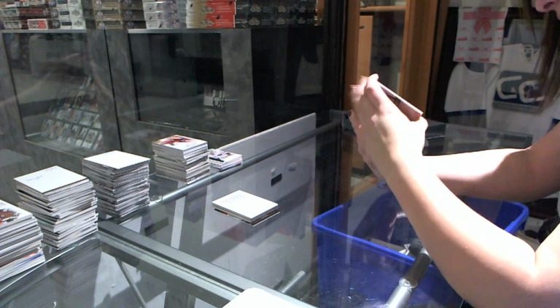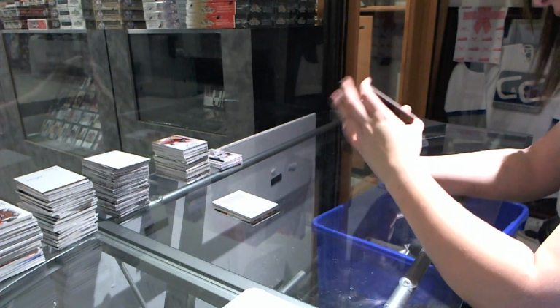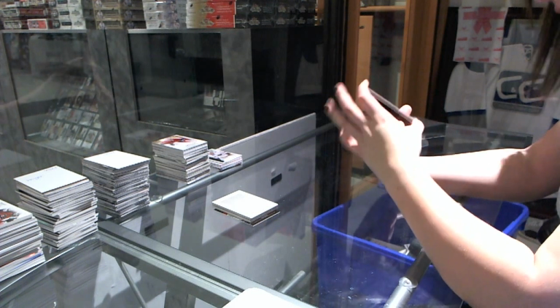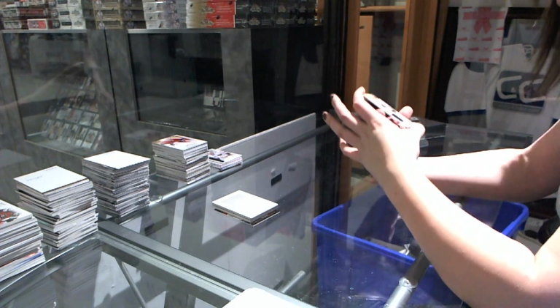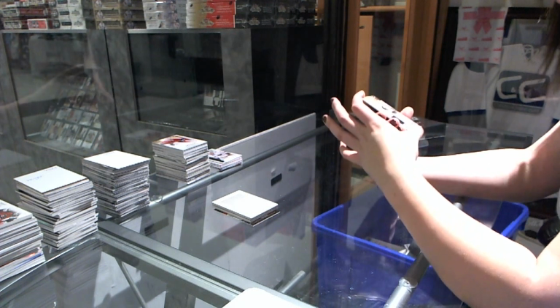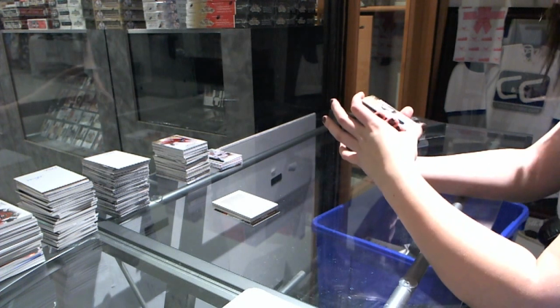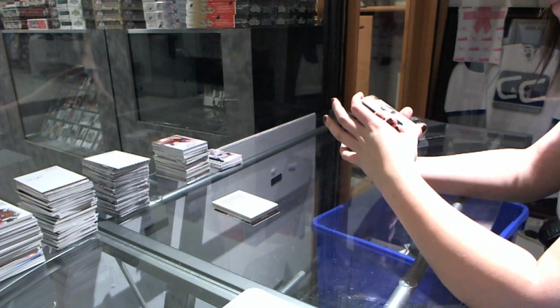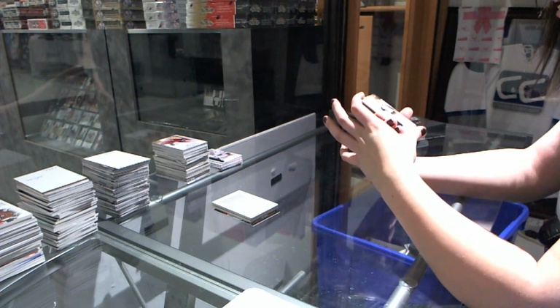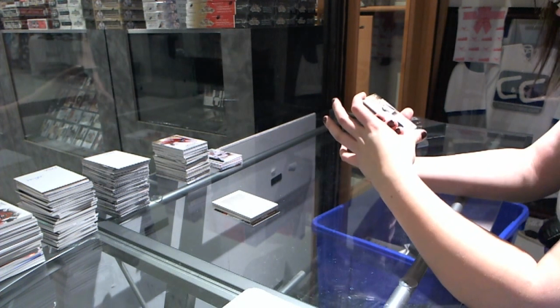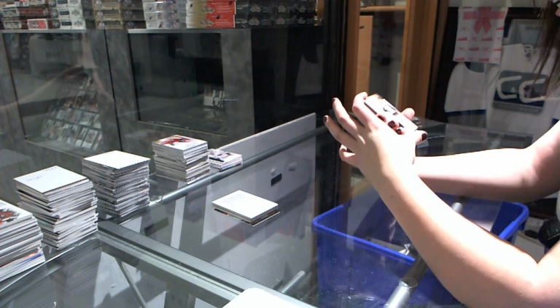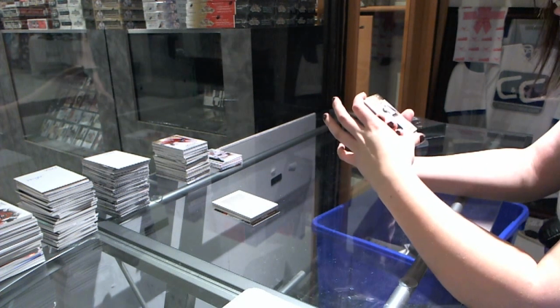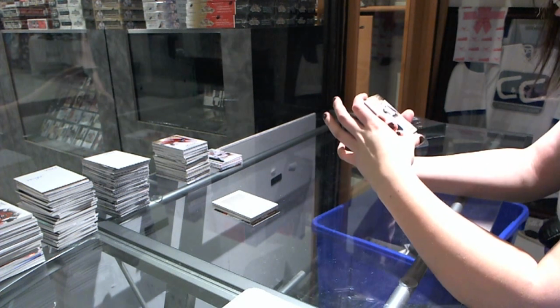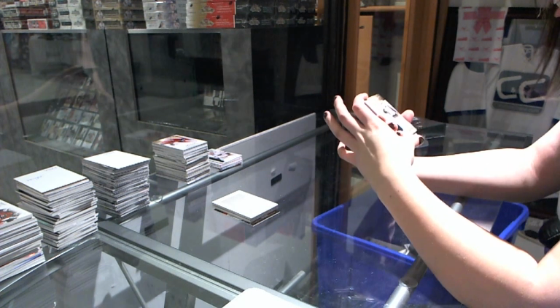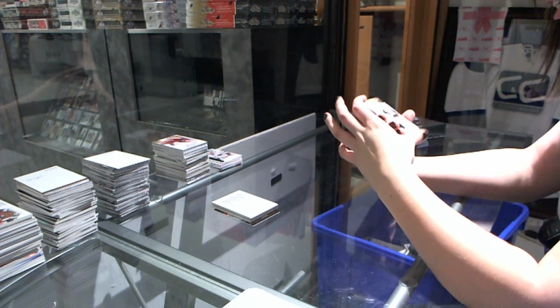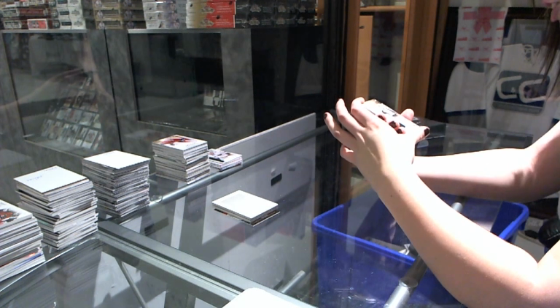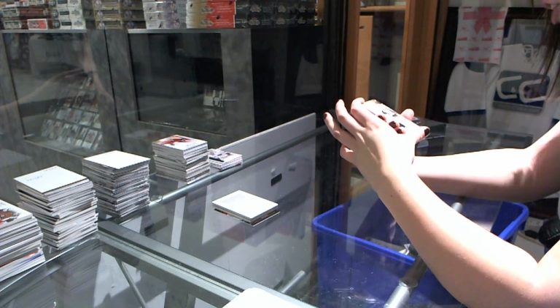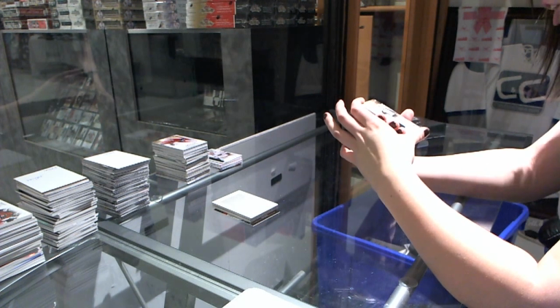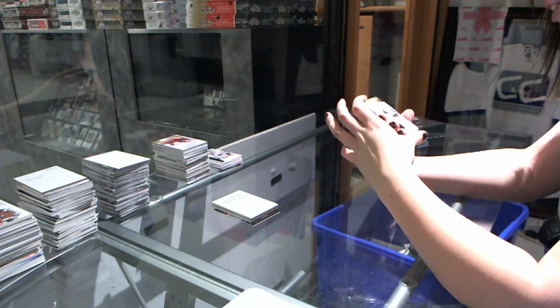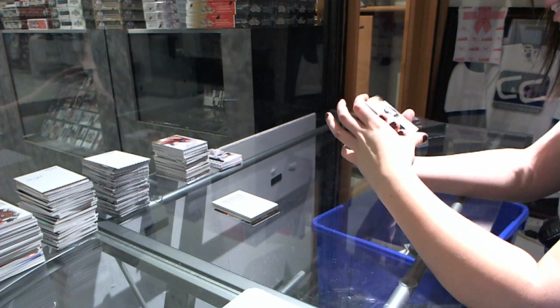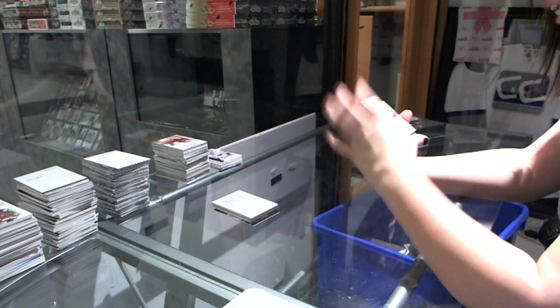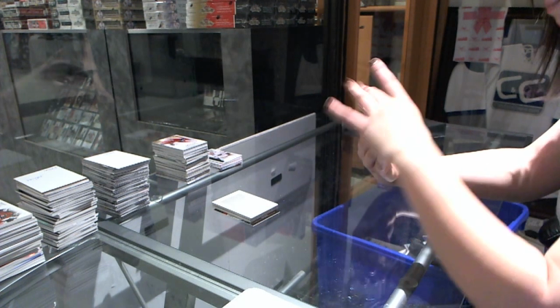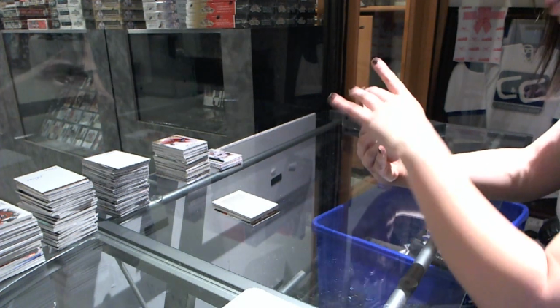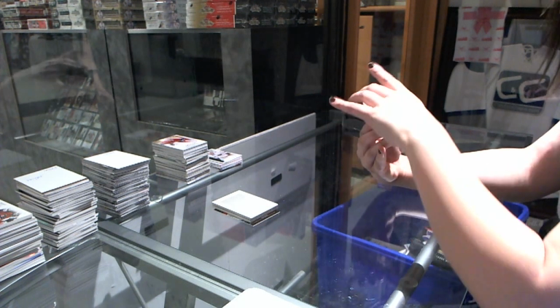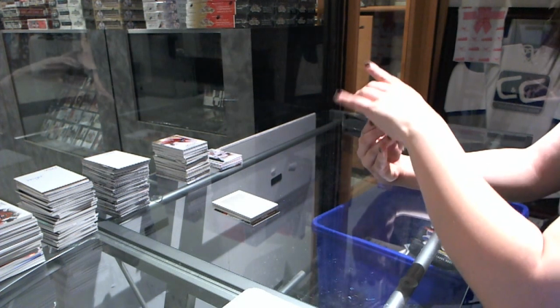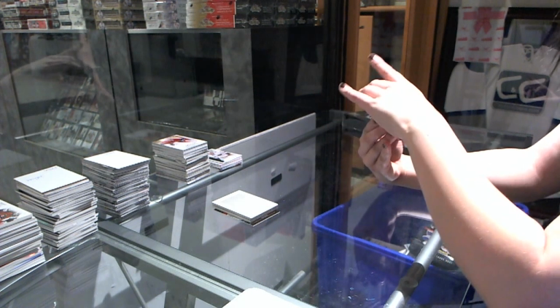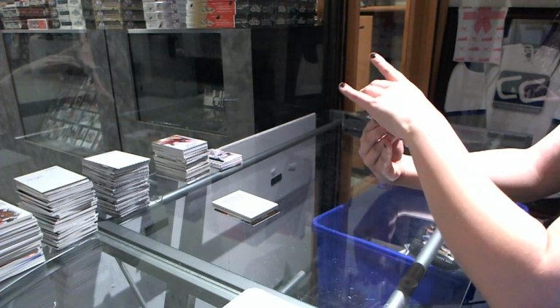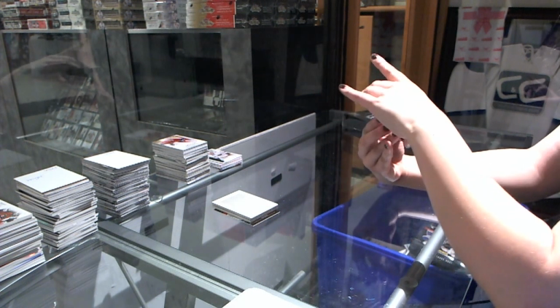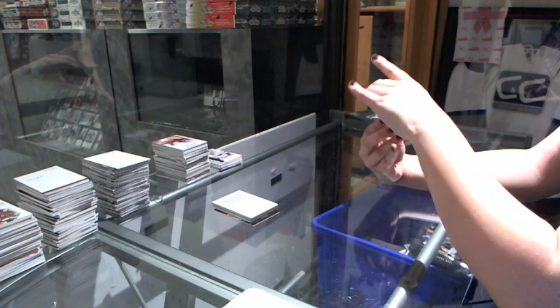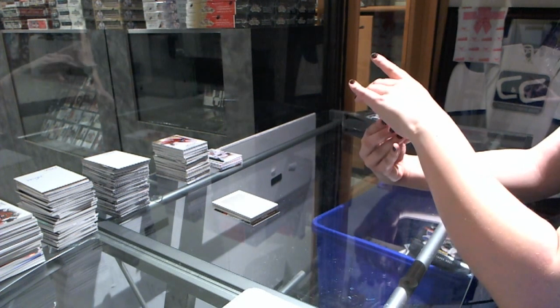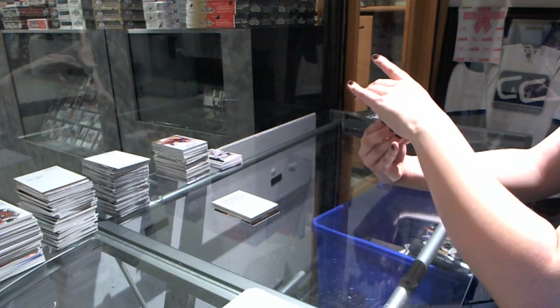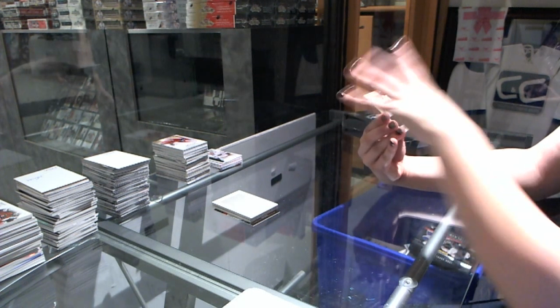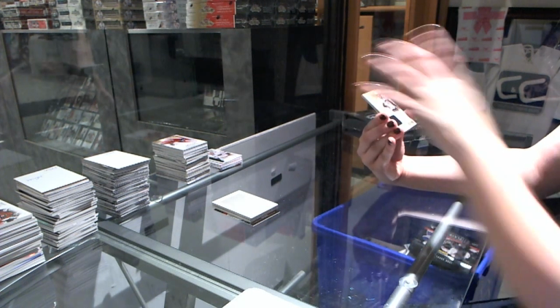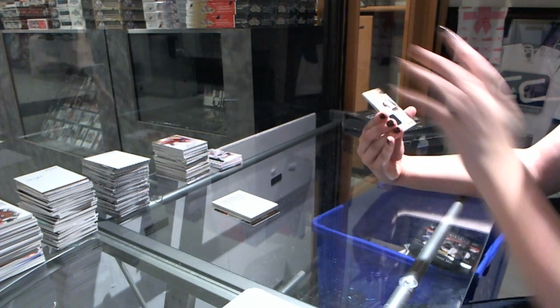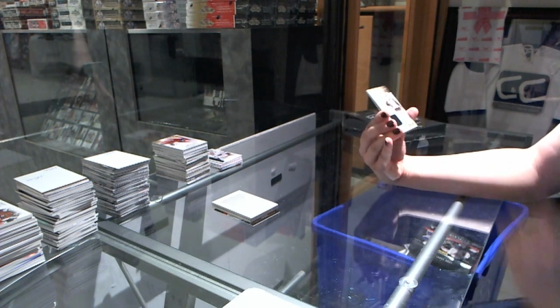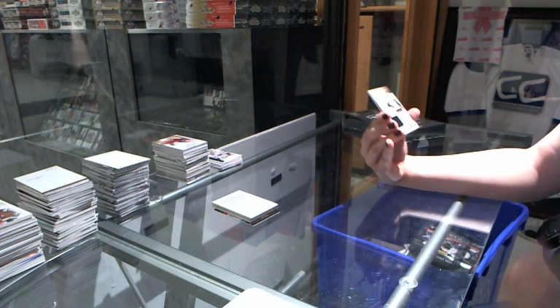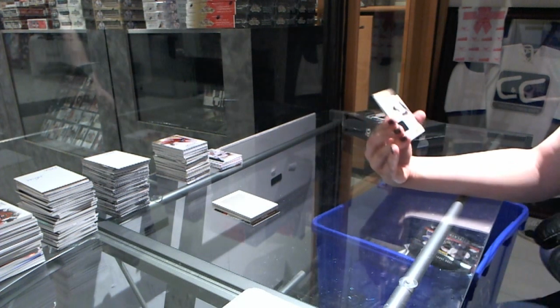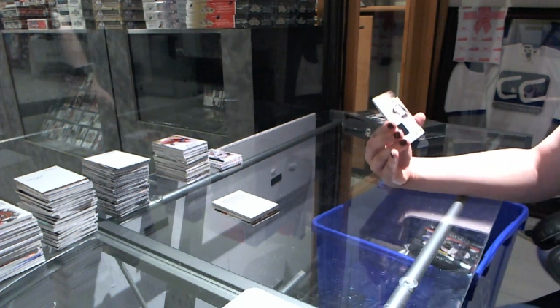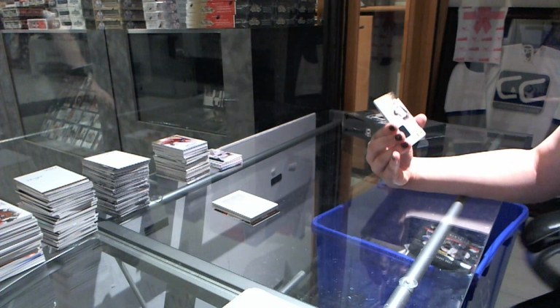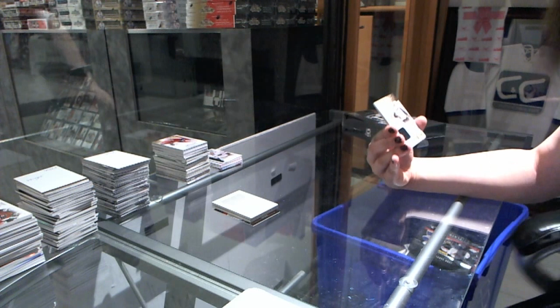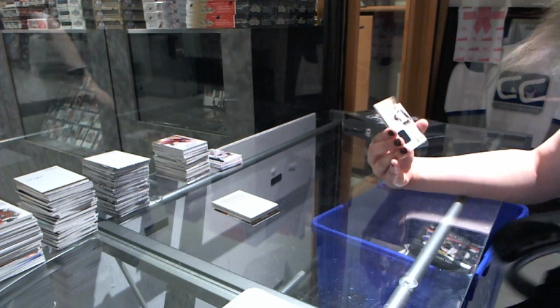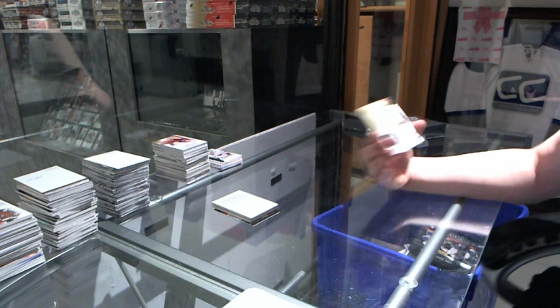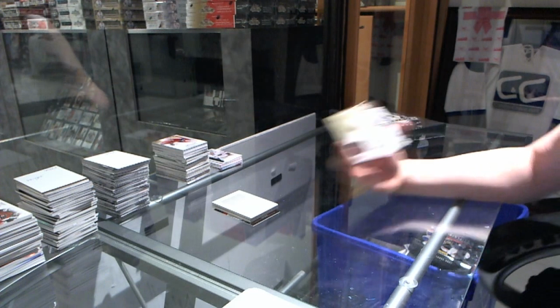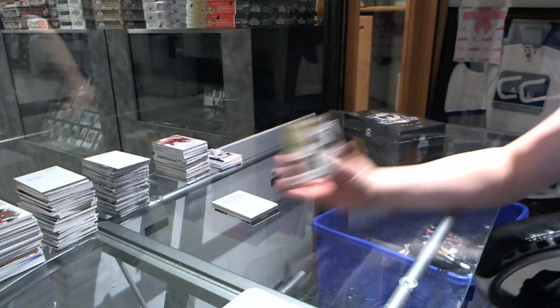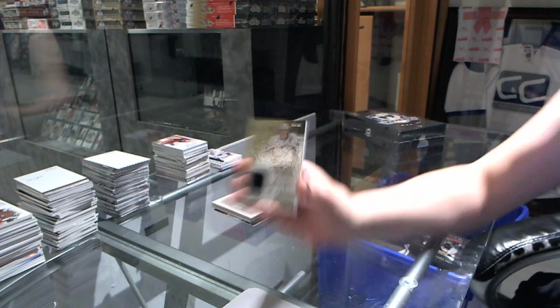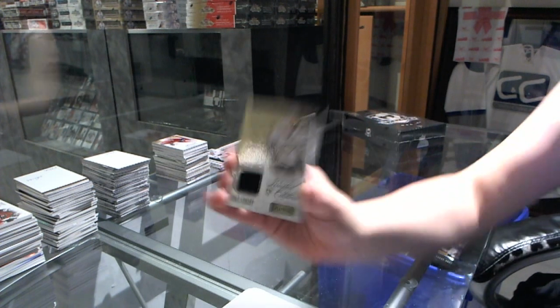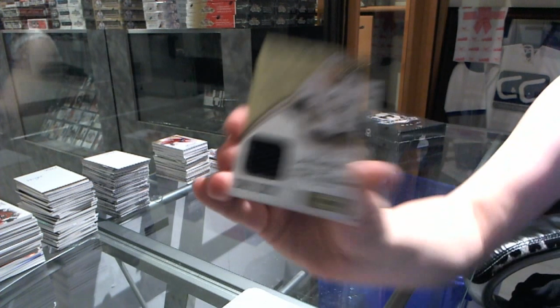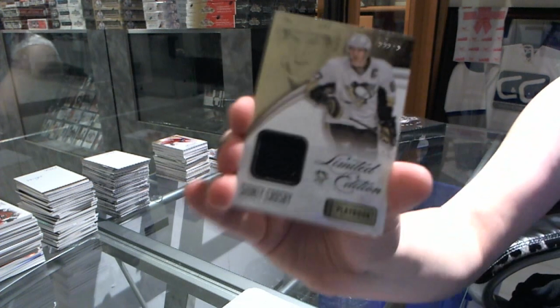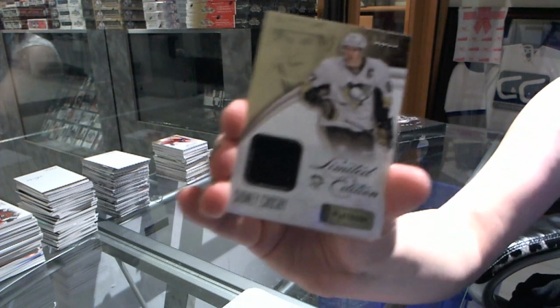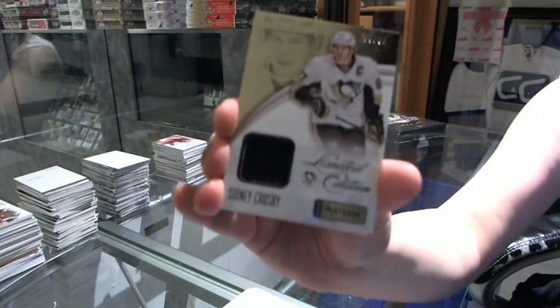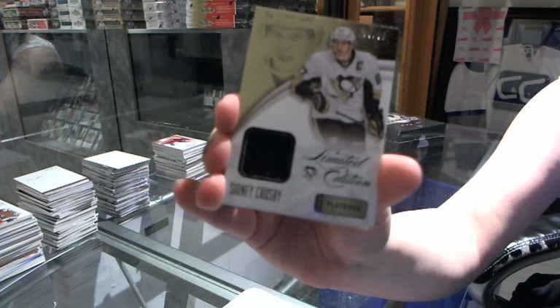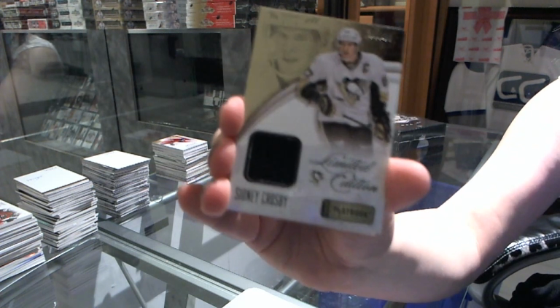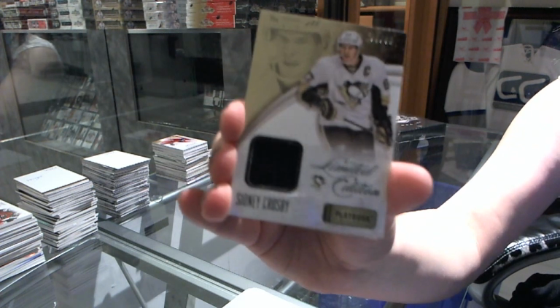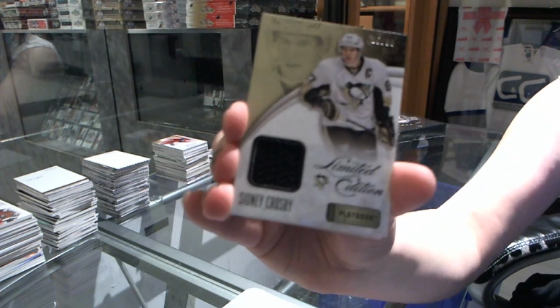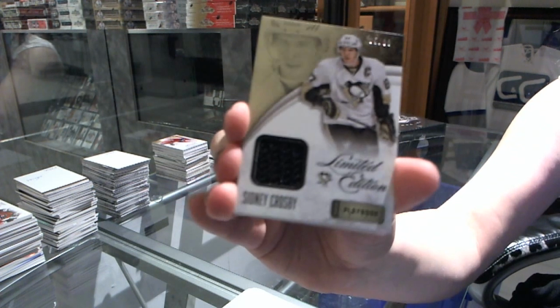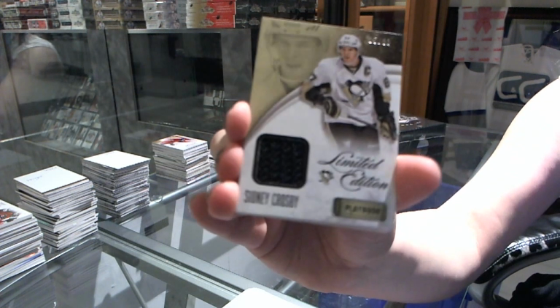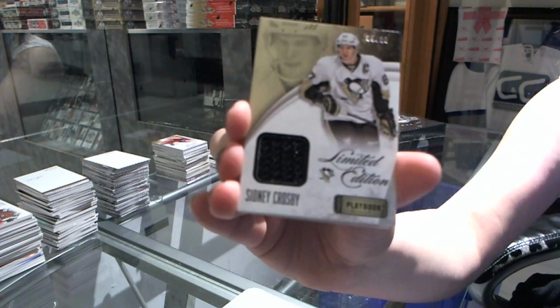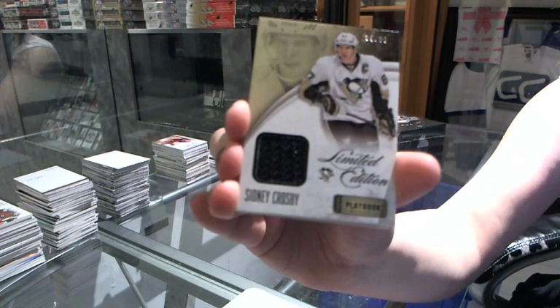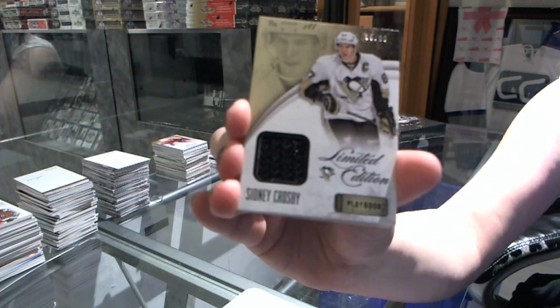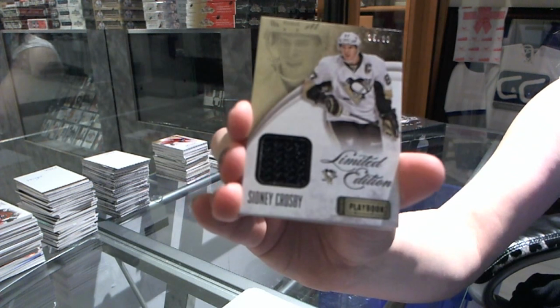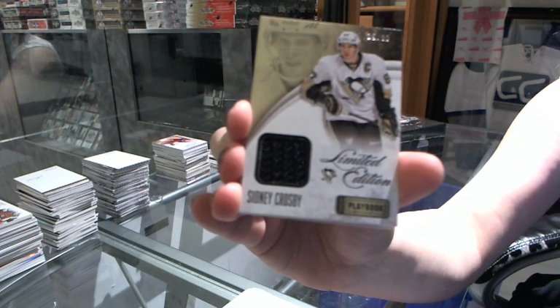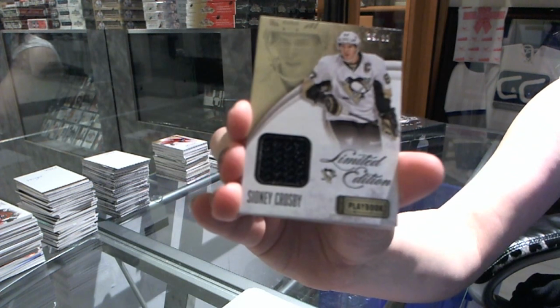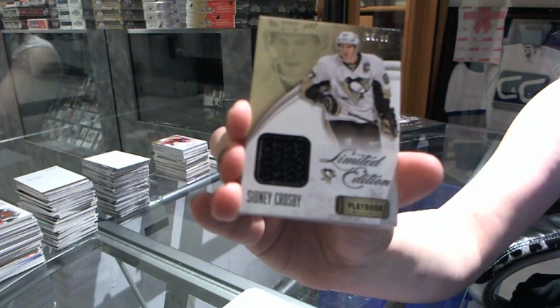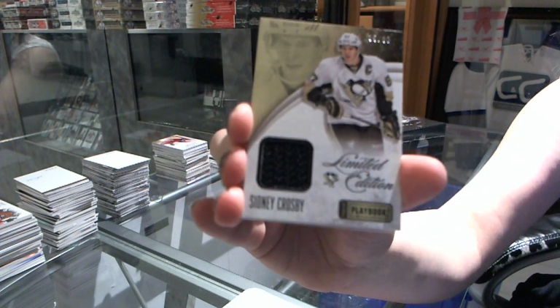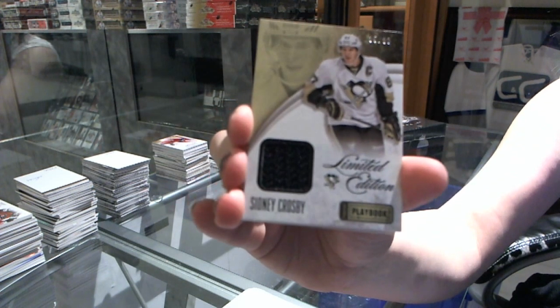A limited edition jersey card numbered to 299 for the Pittsburgh Penguins — Sidney Crosby.